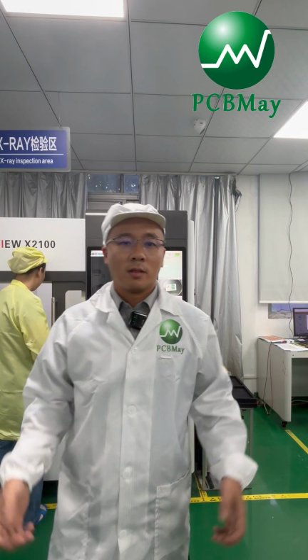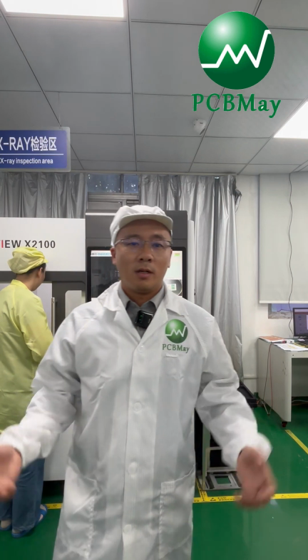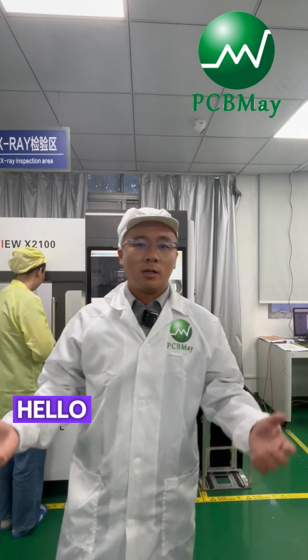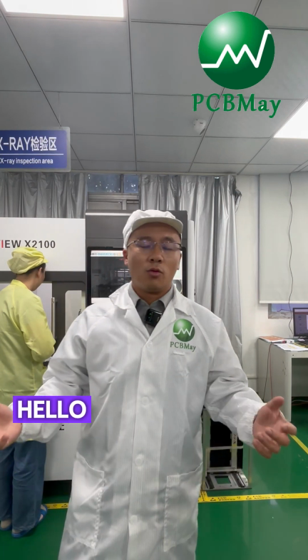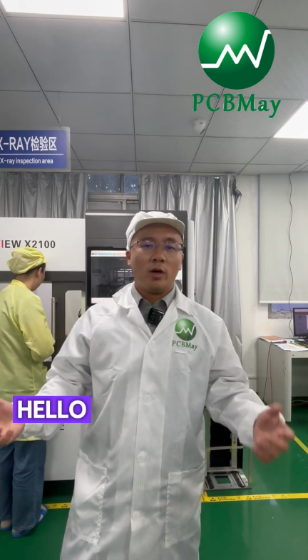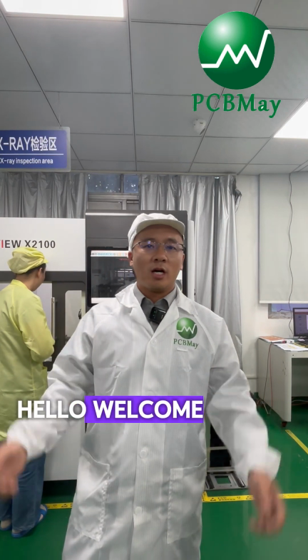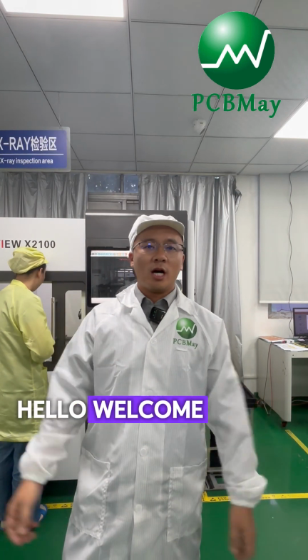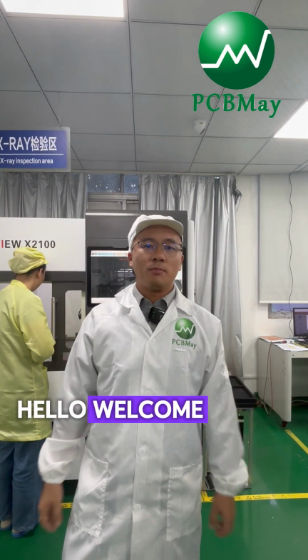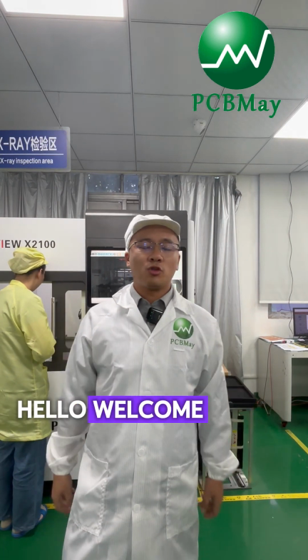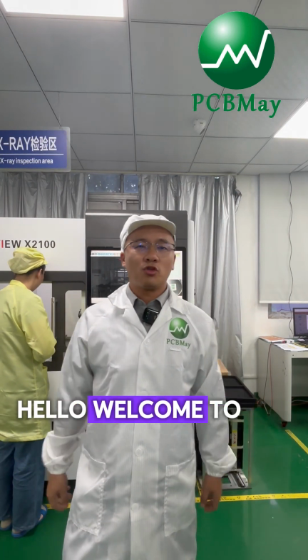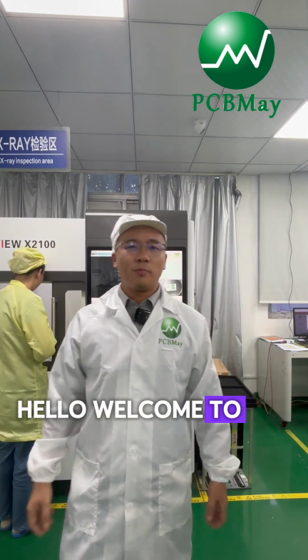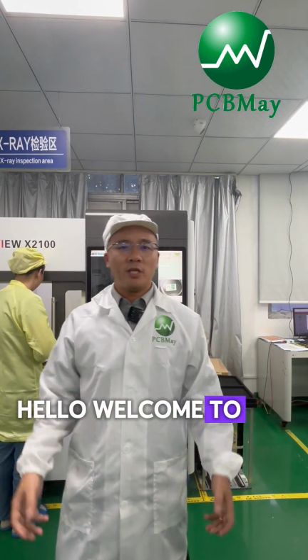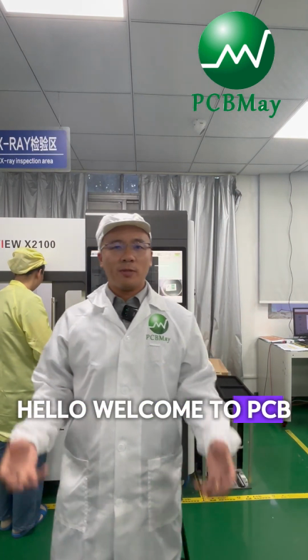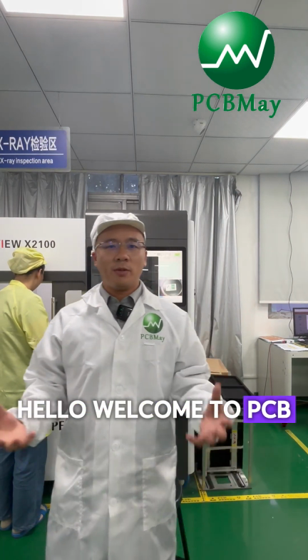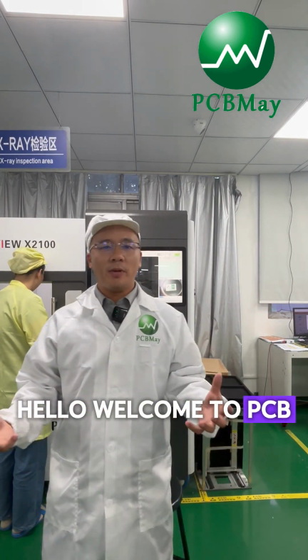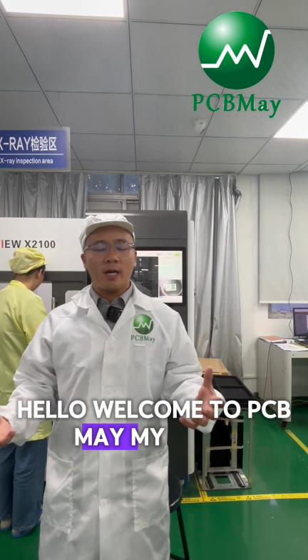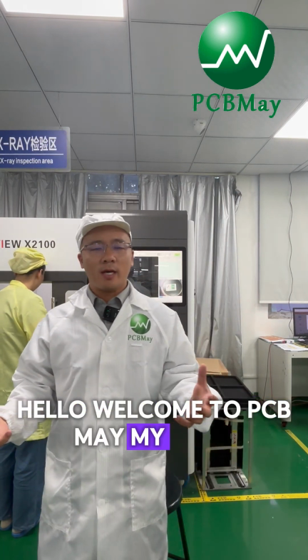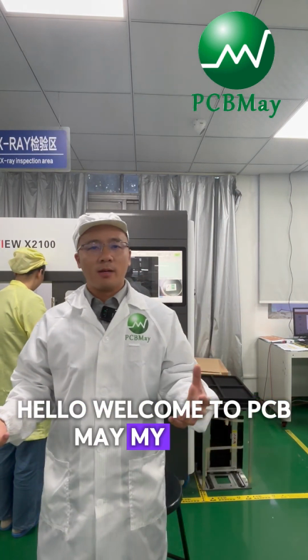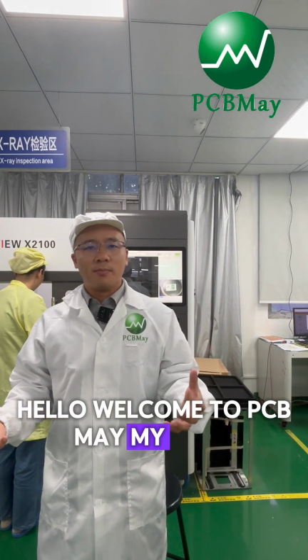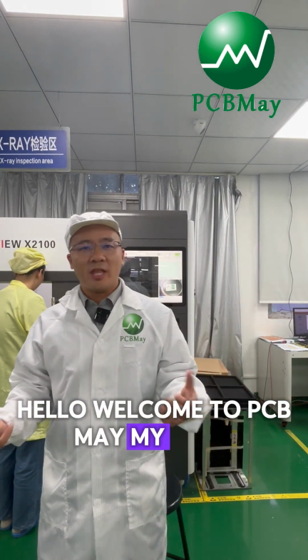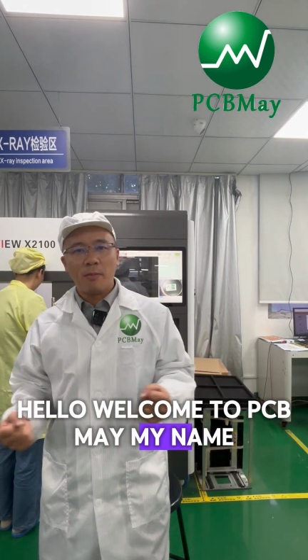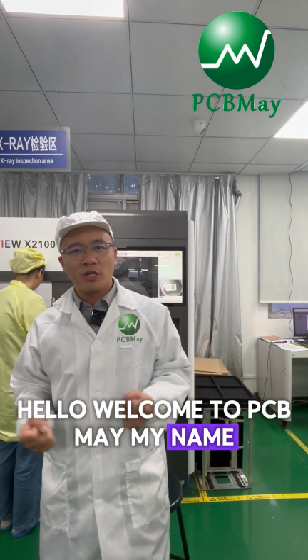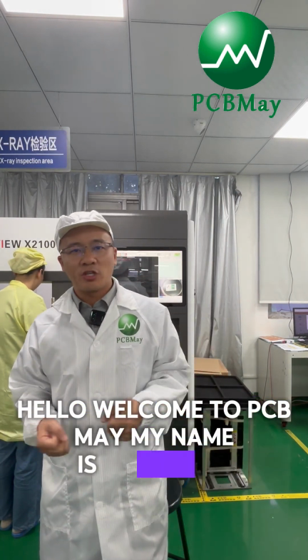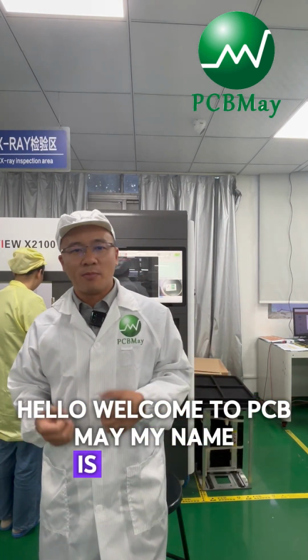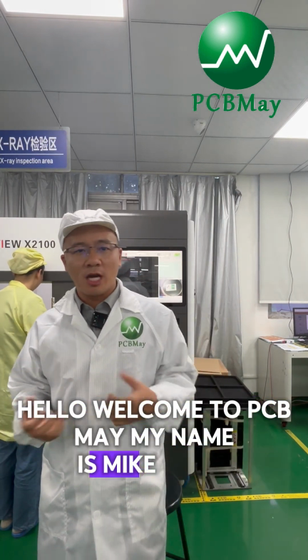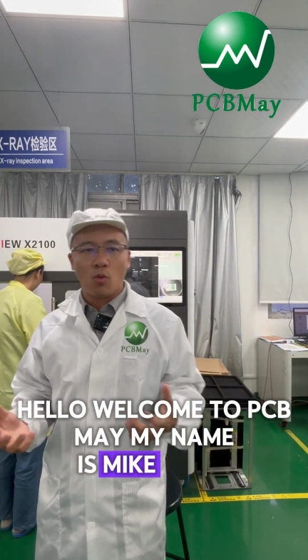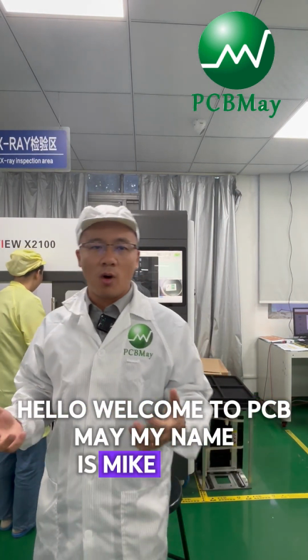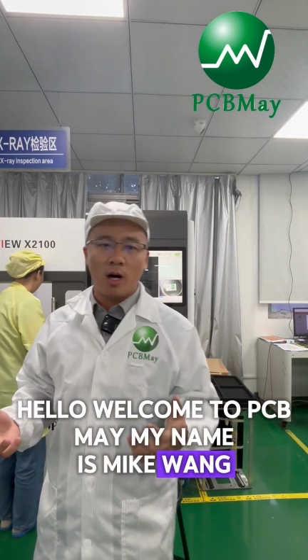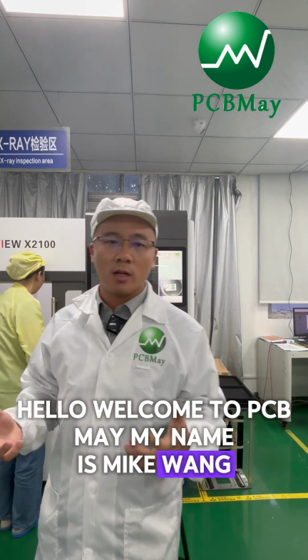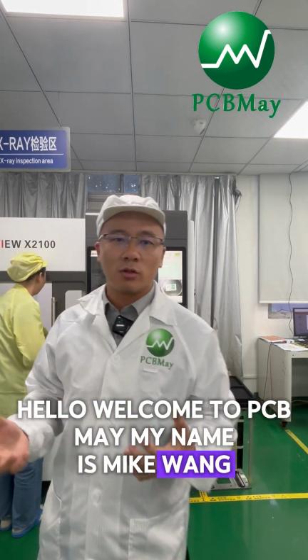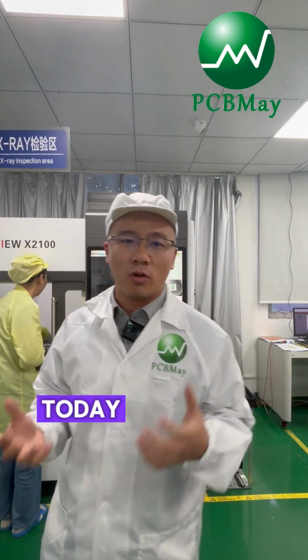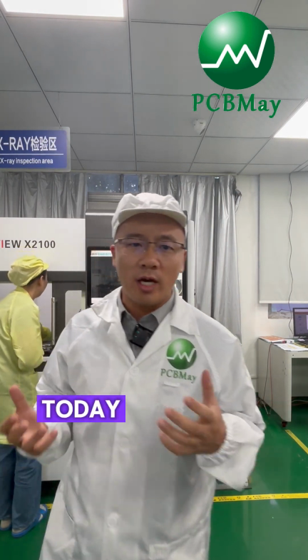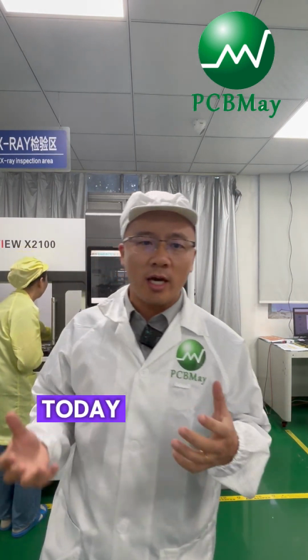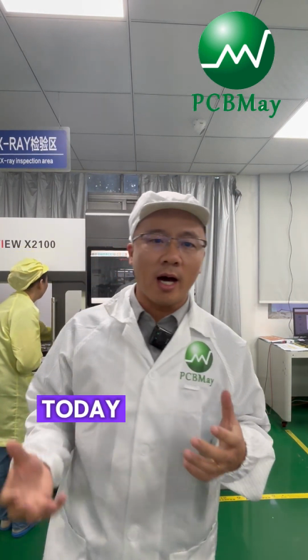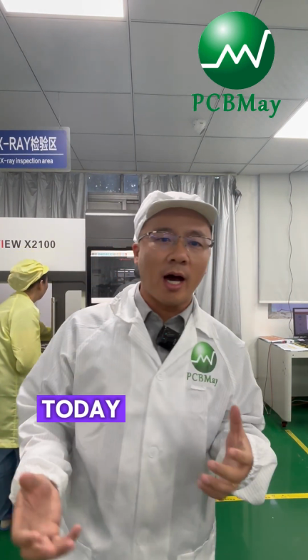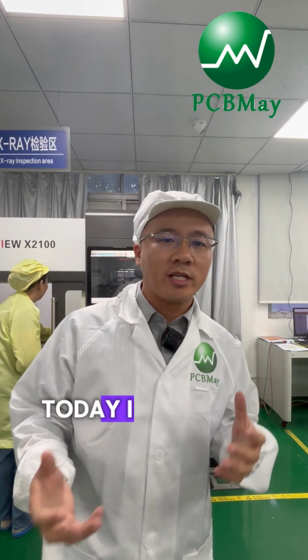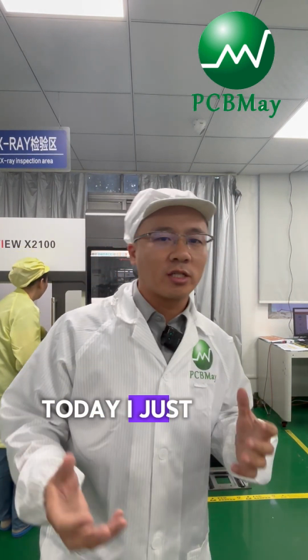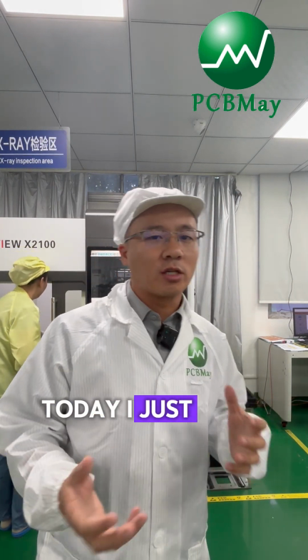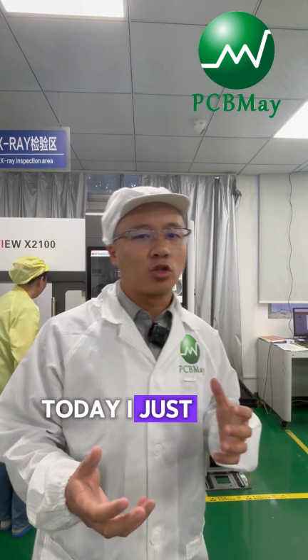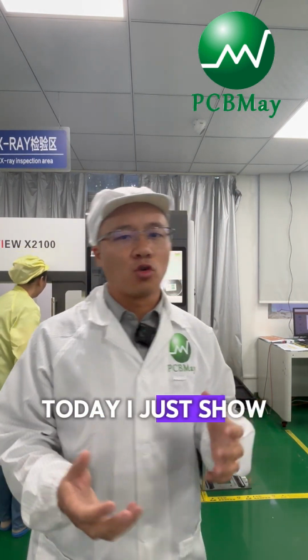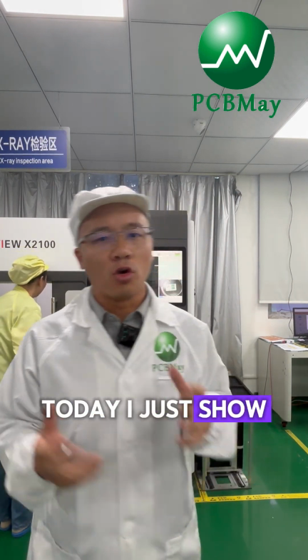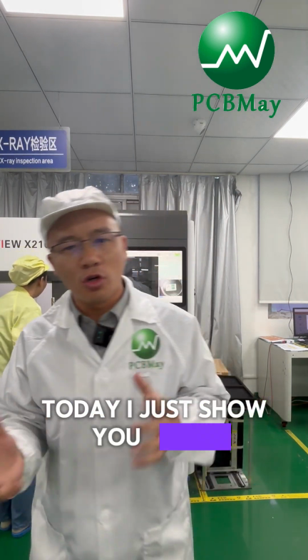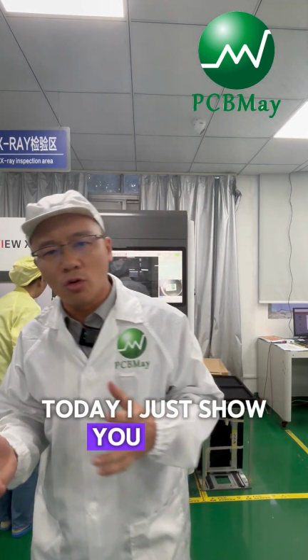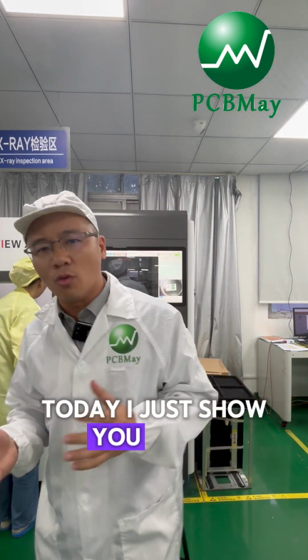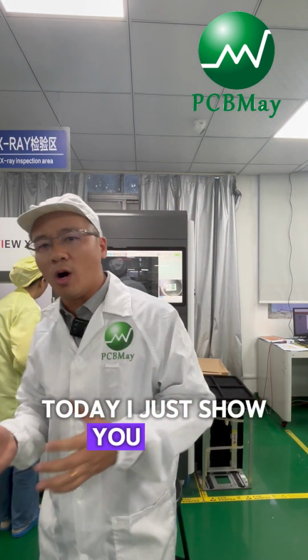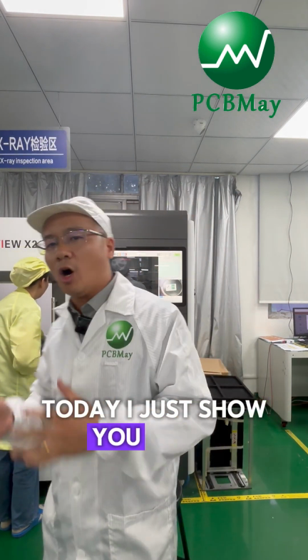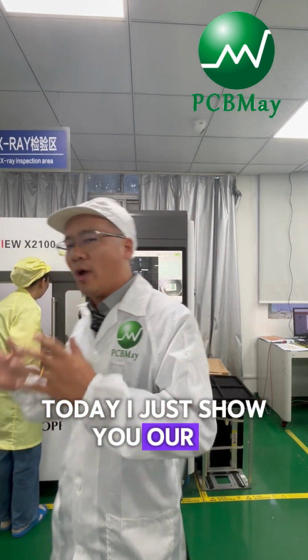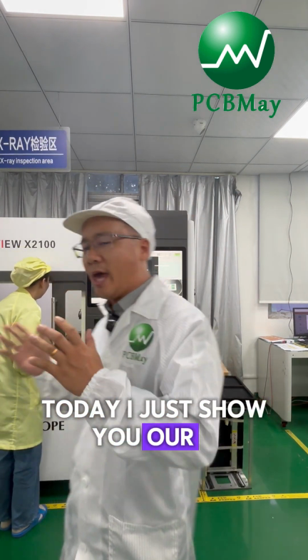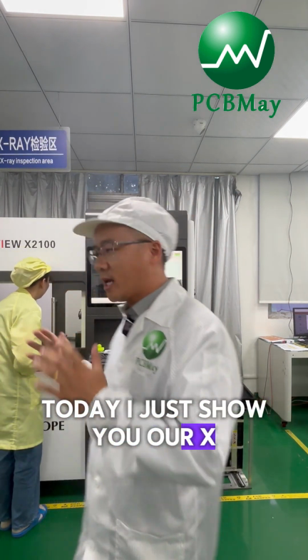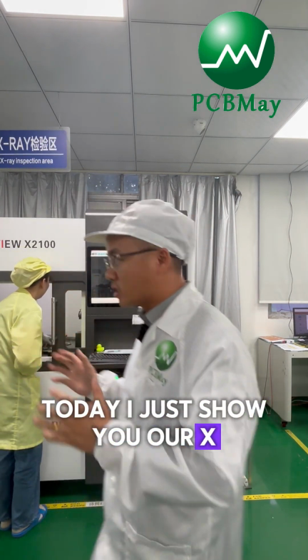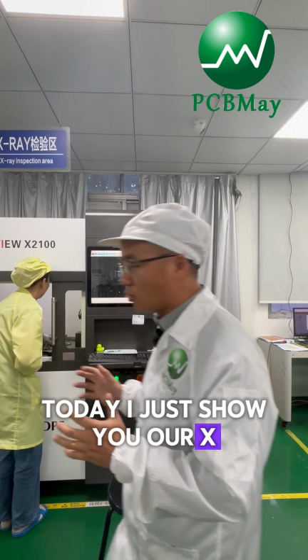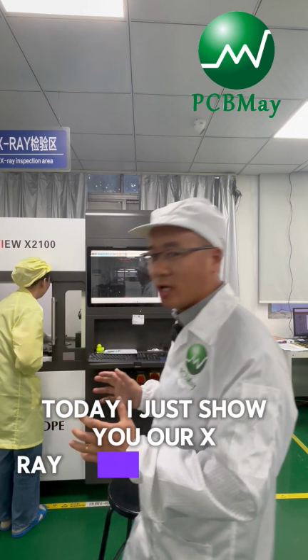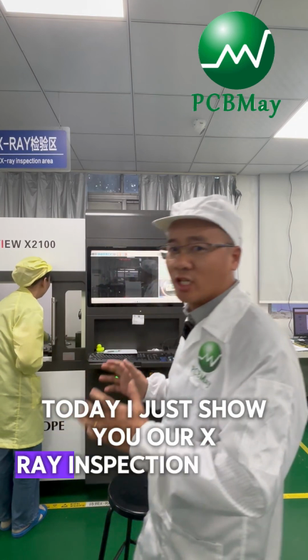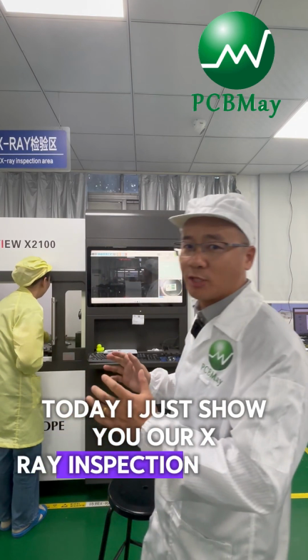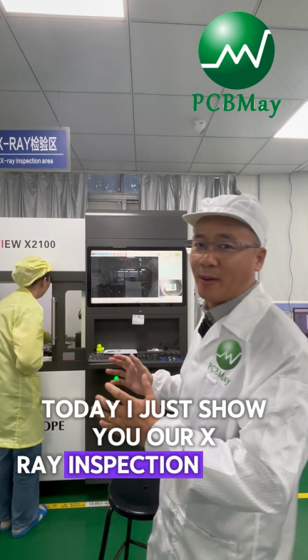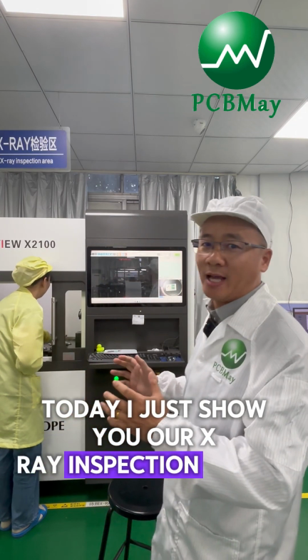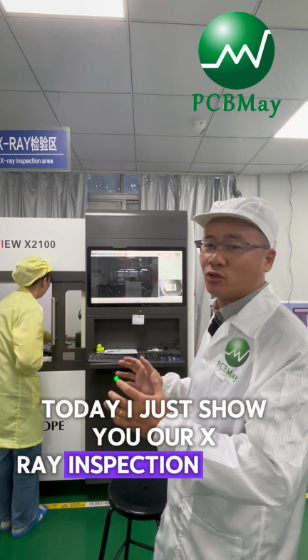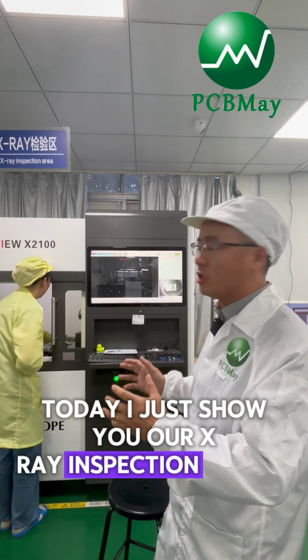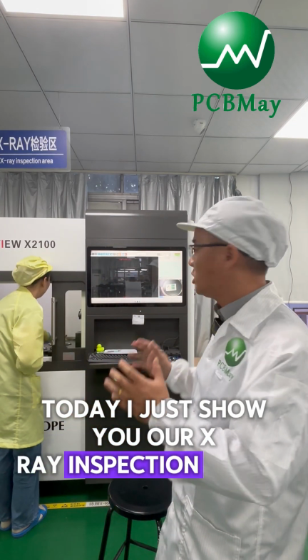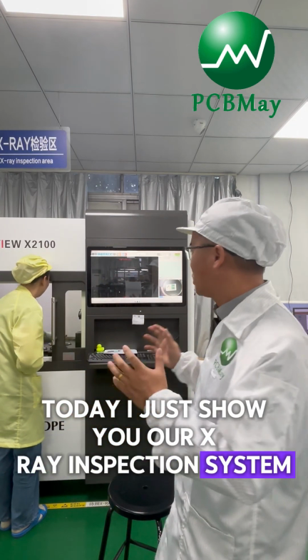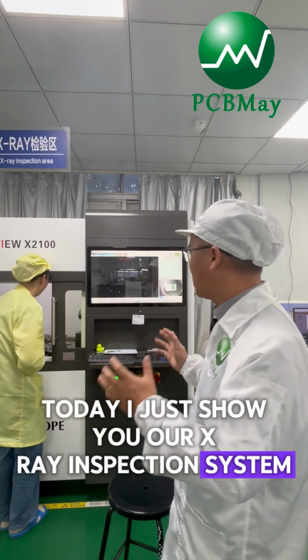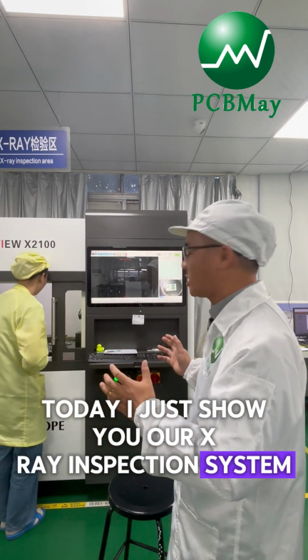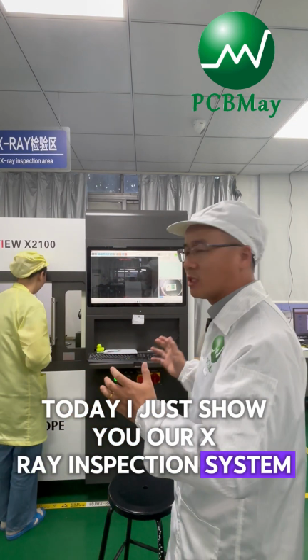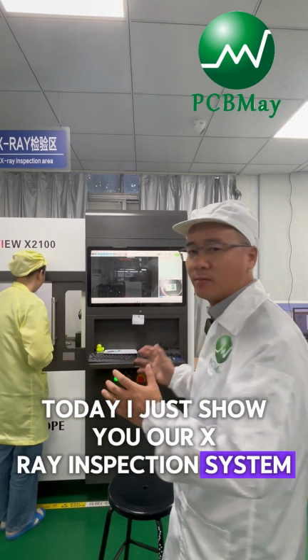Hello, welcome to PCB Made. My name is Mike Wang. Today, I just want to show you our X-ray inspection system.